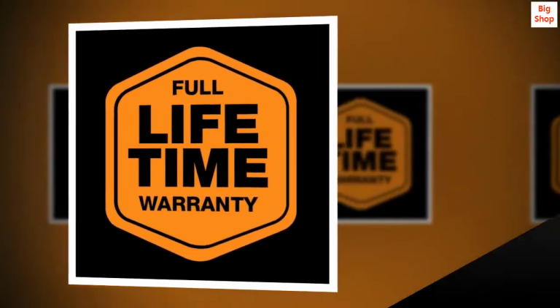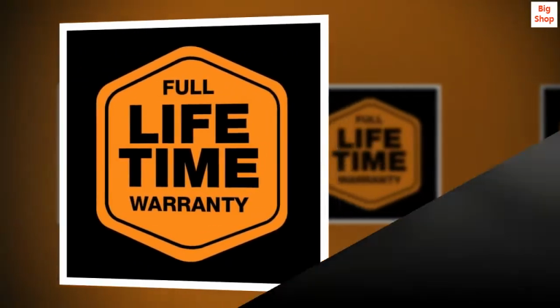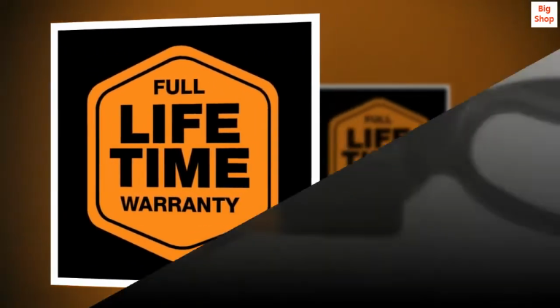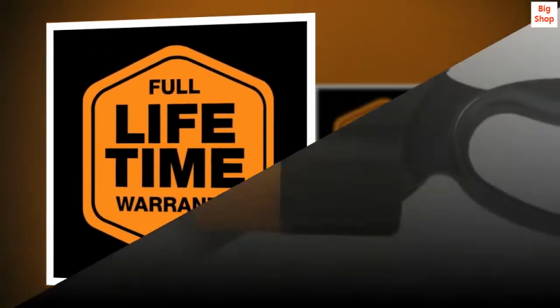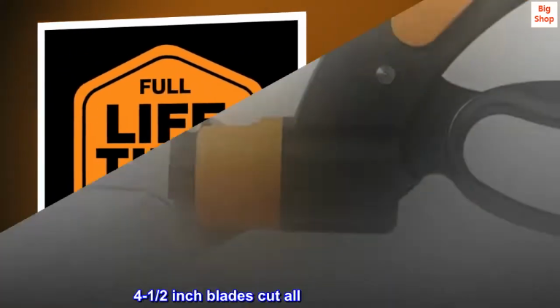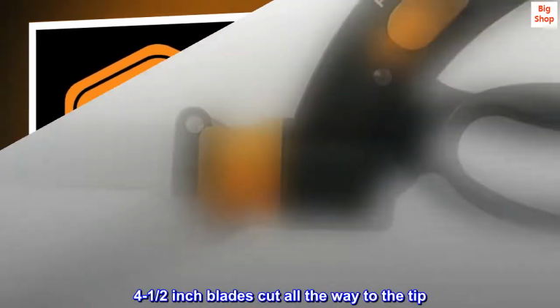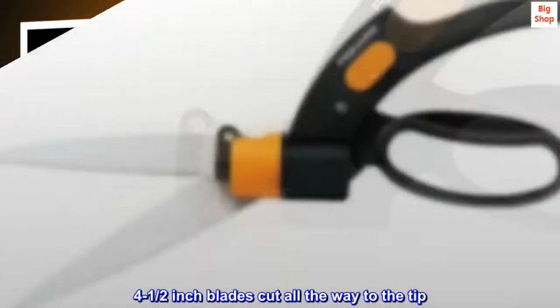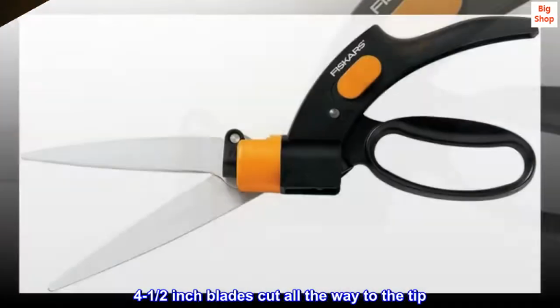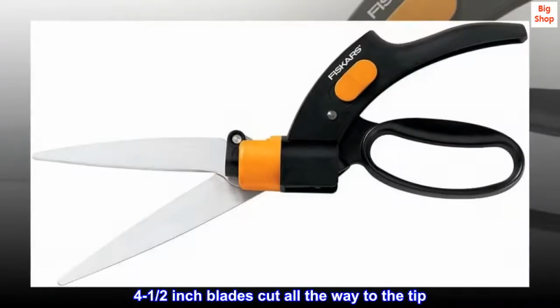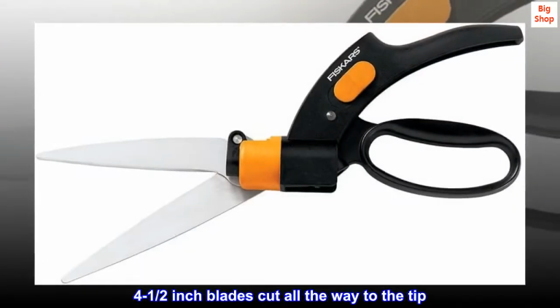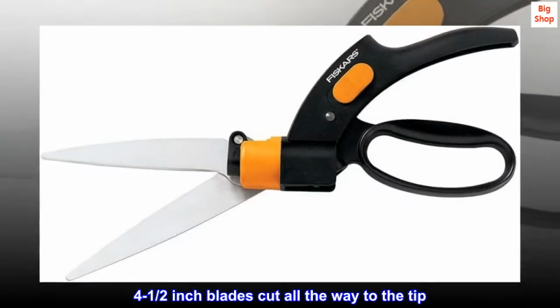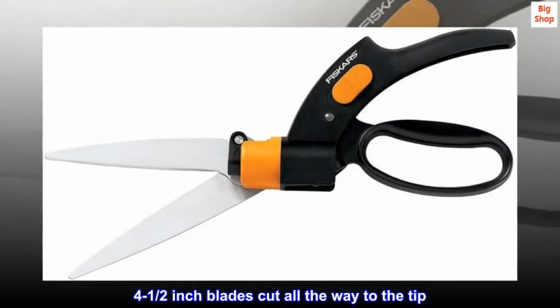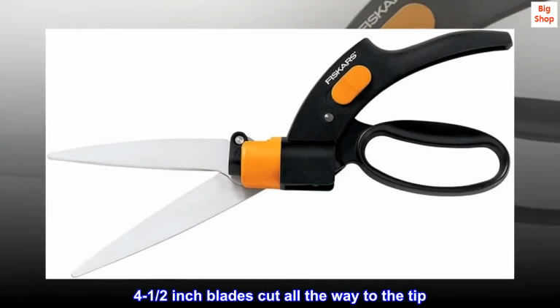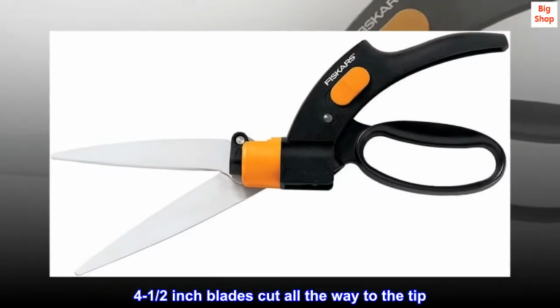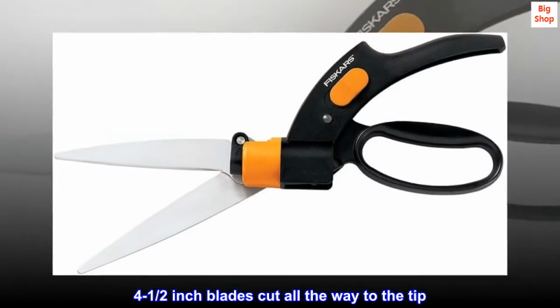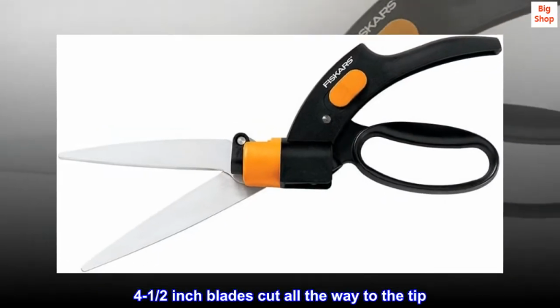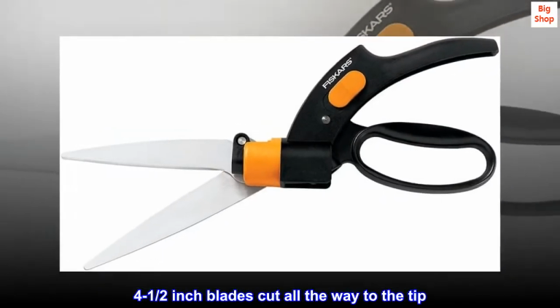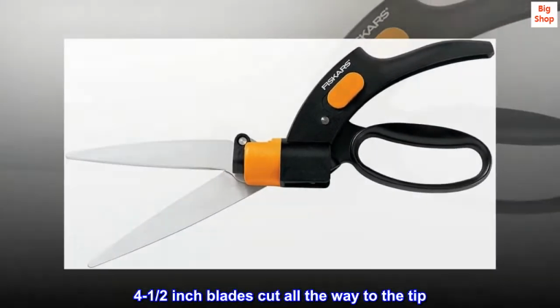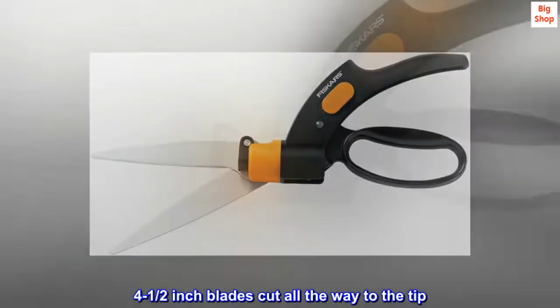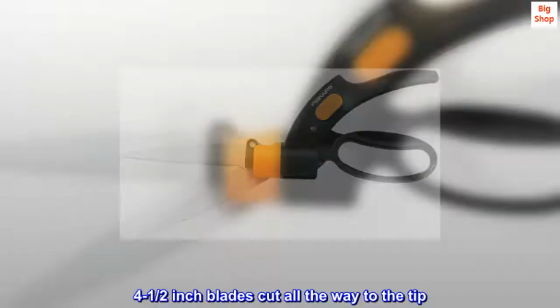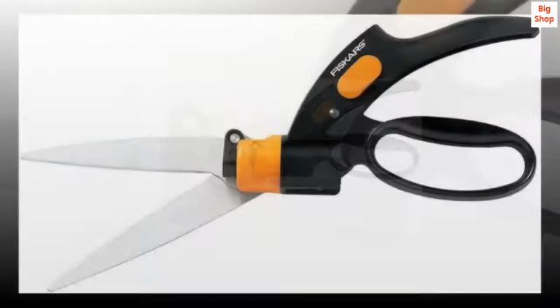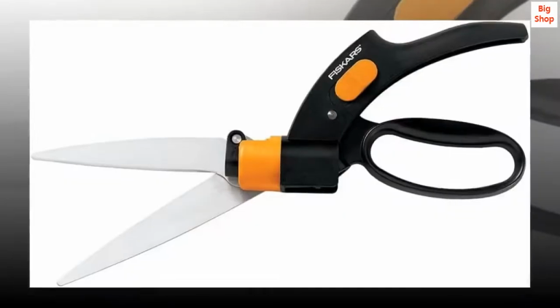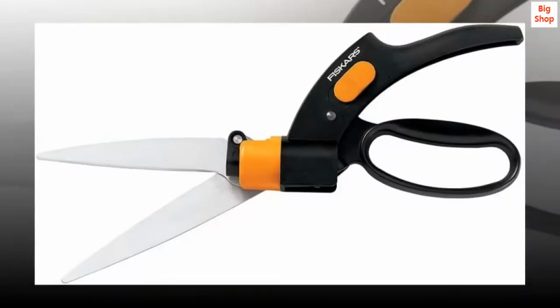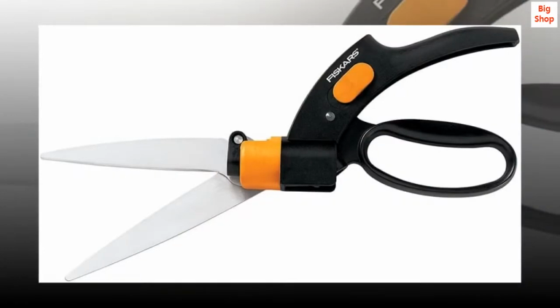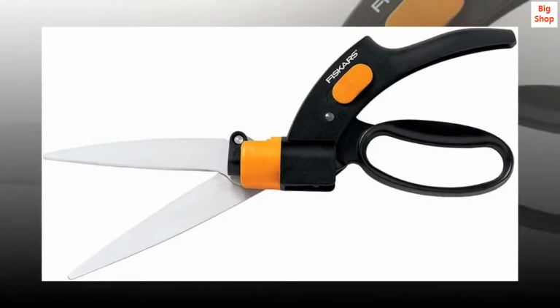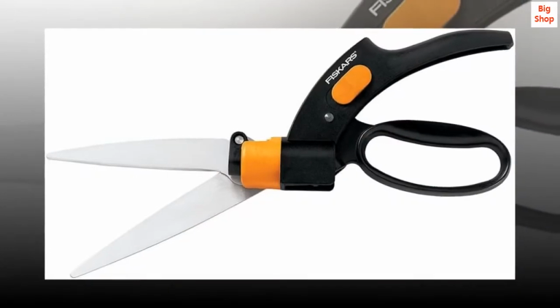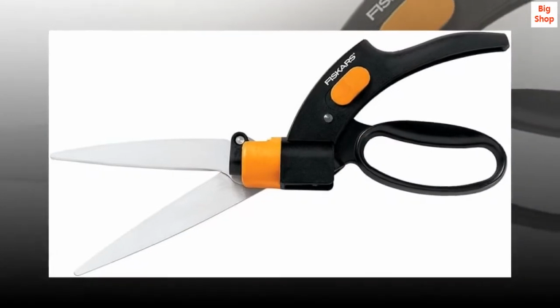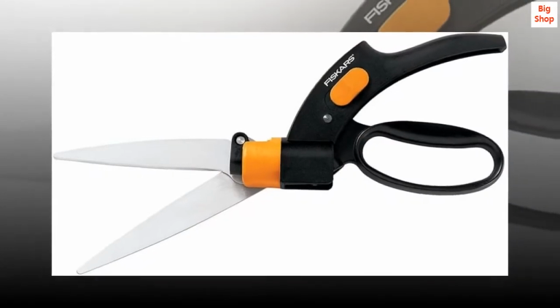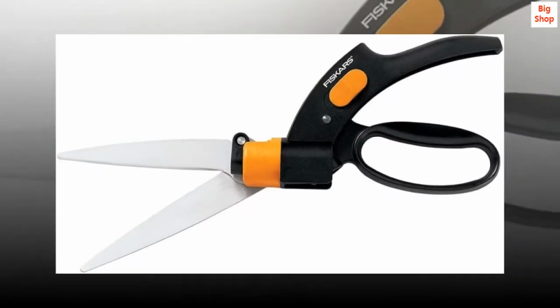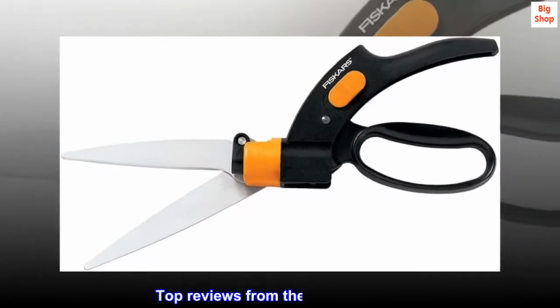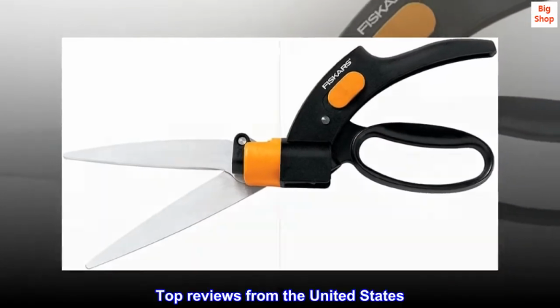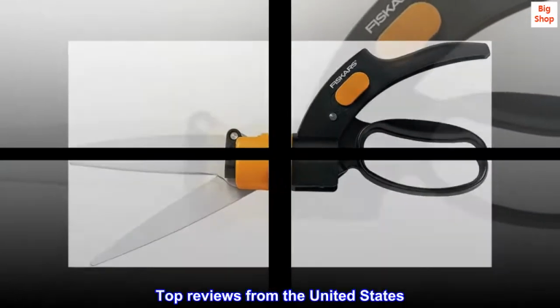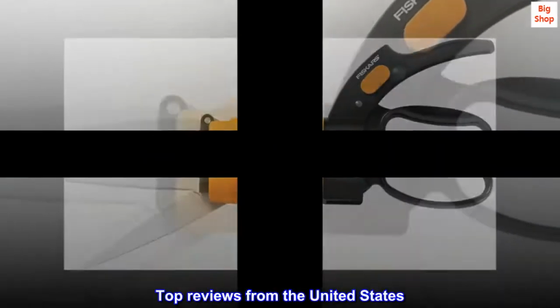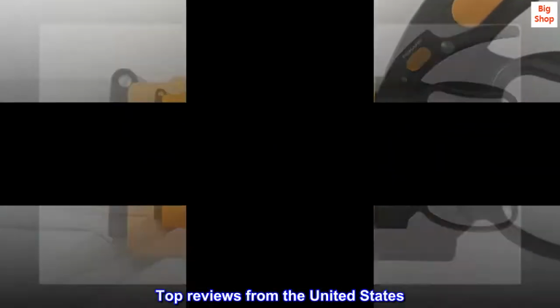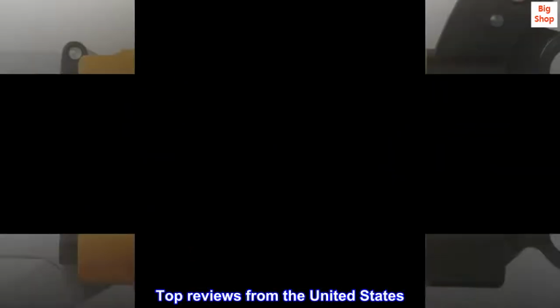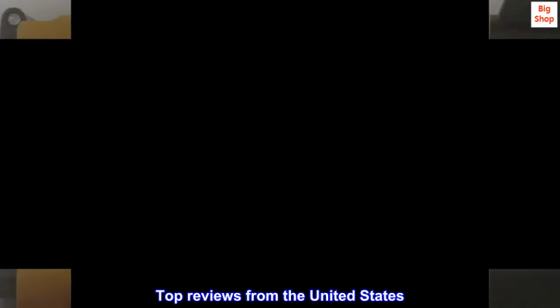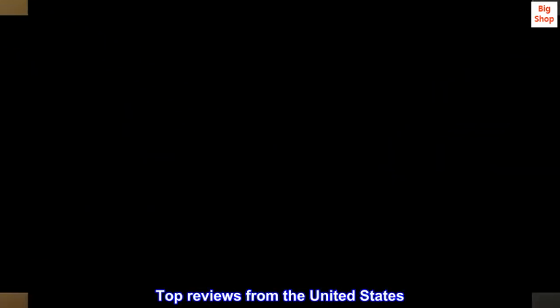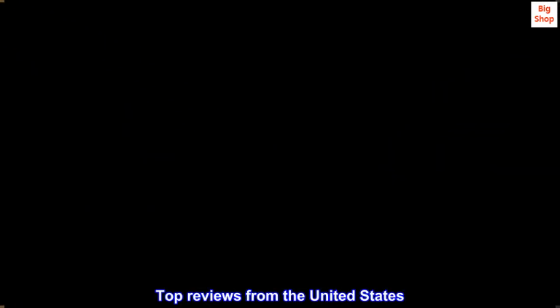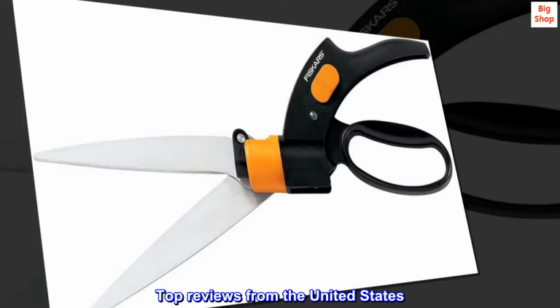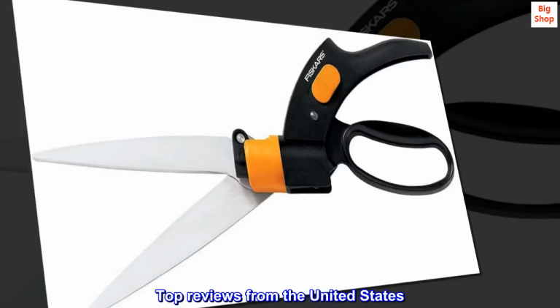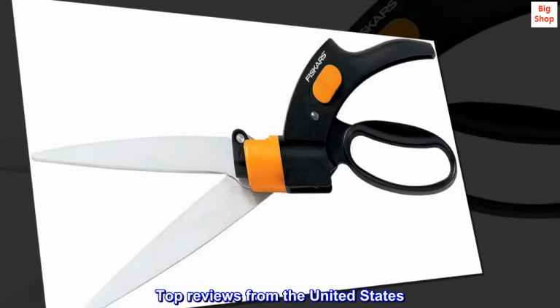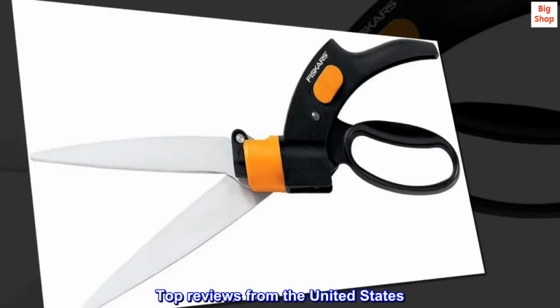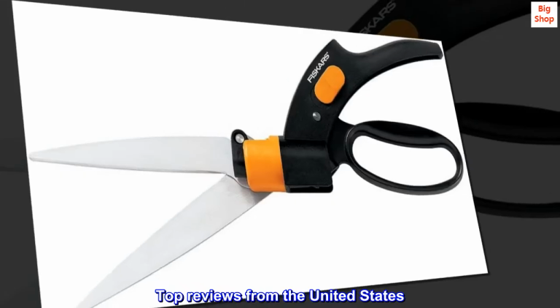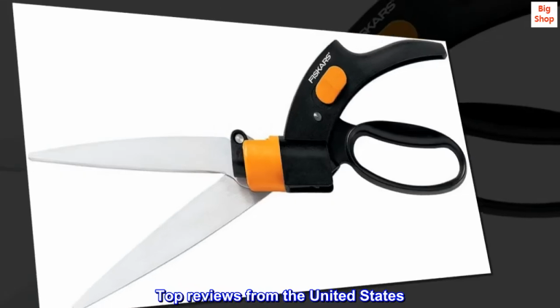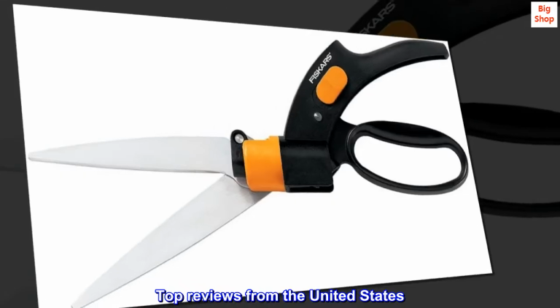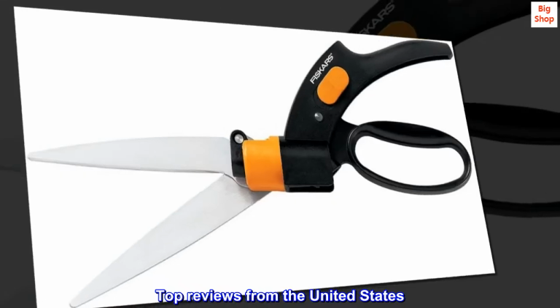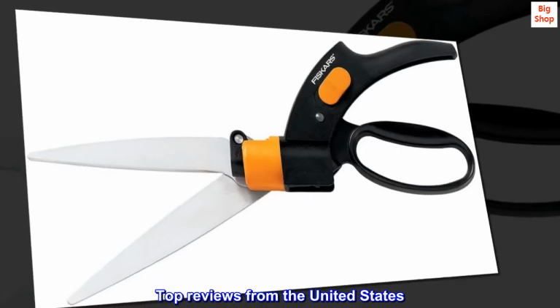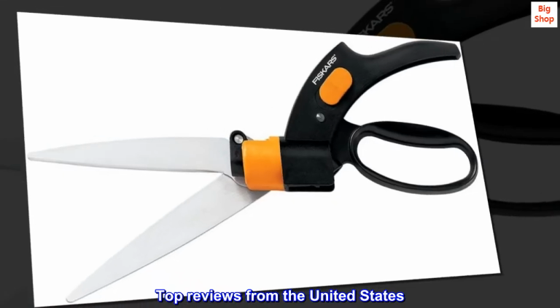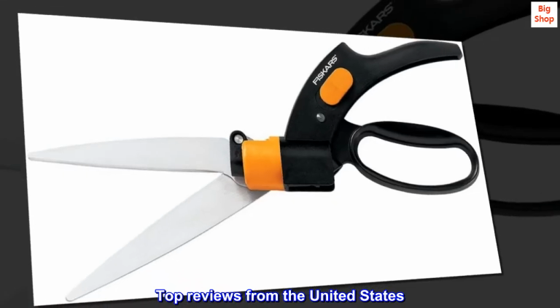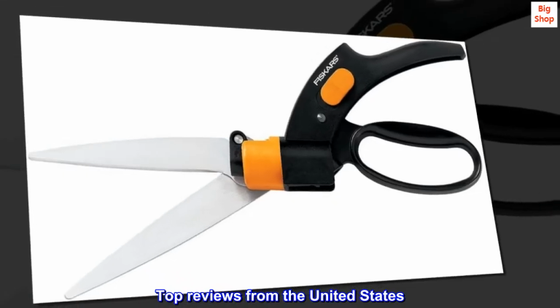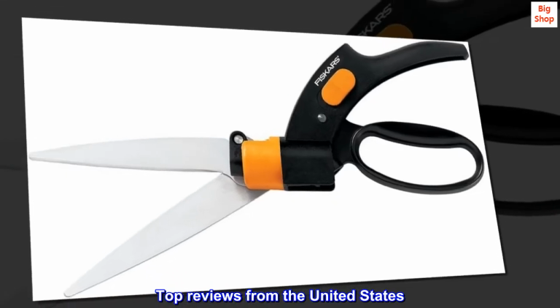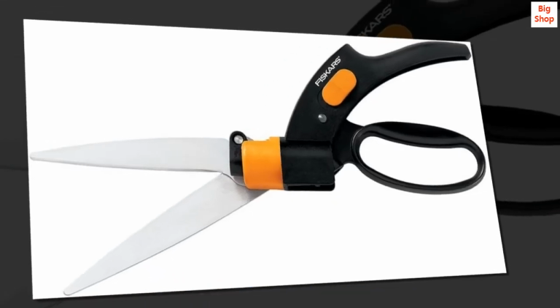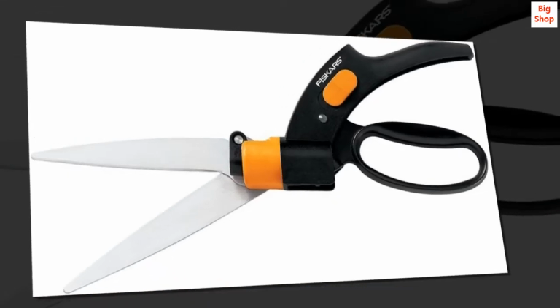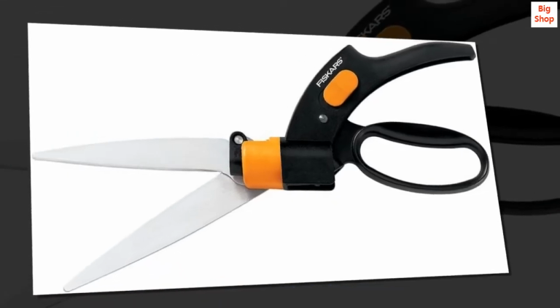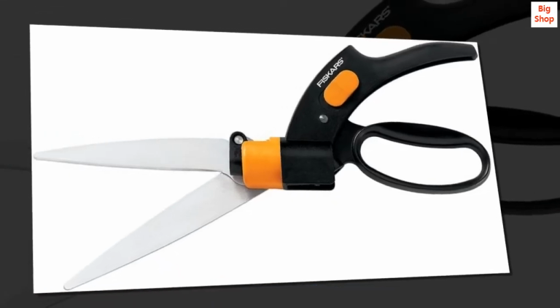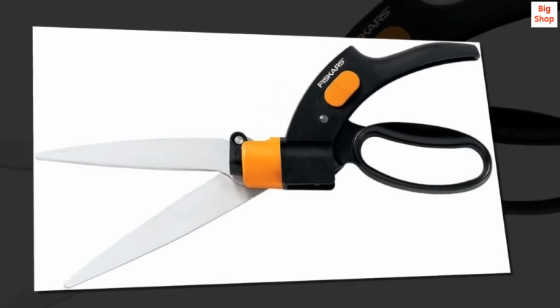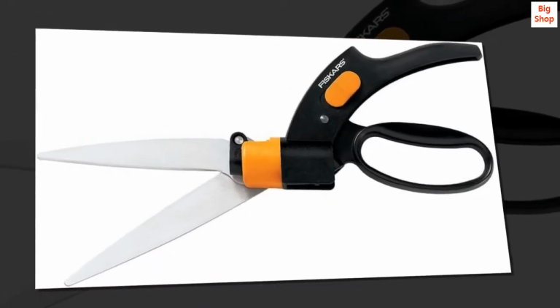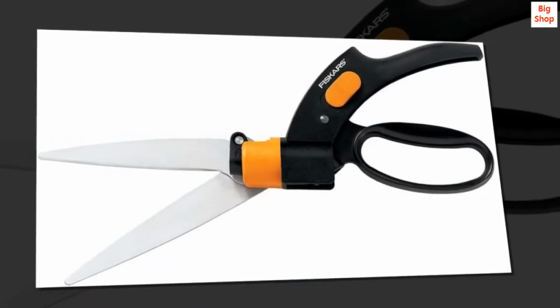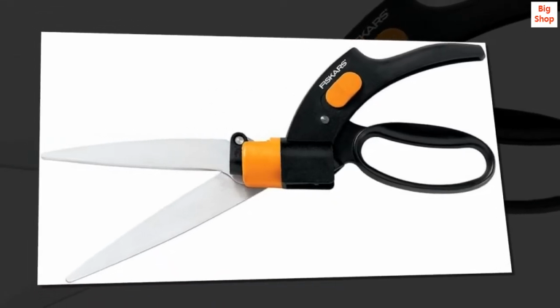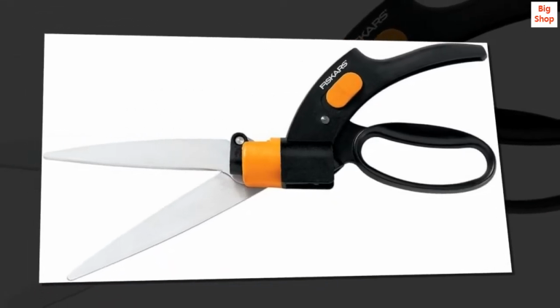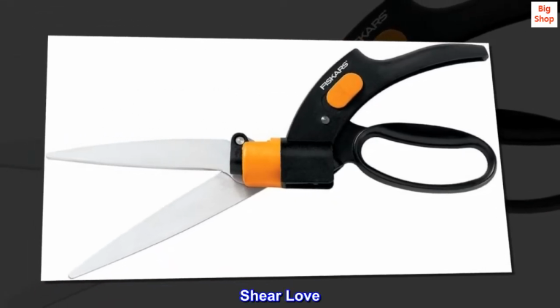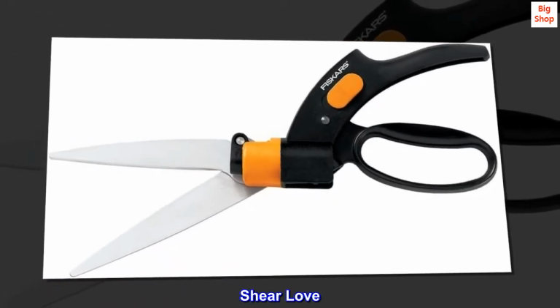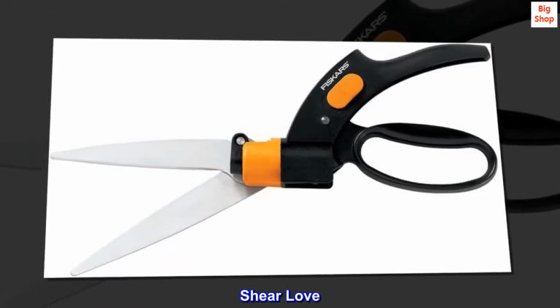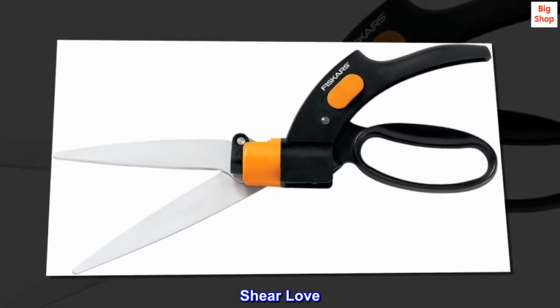4½ inch blades cut all the way to the tip. Top Reviews from the United States: Sheer Love.